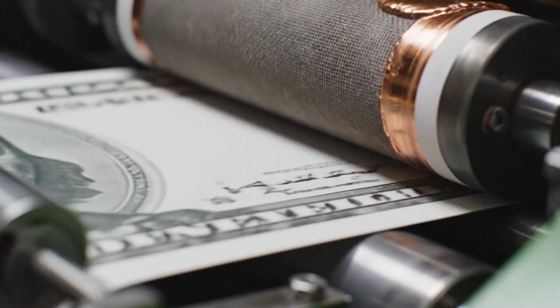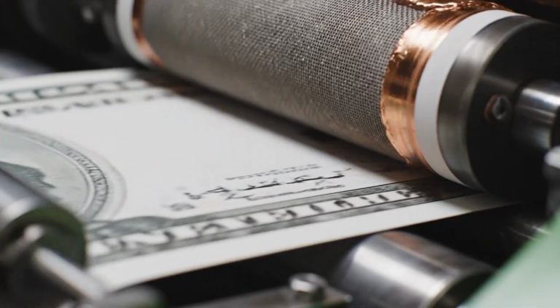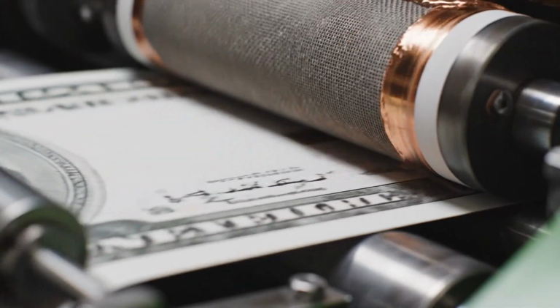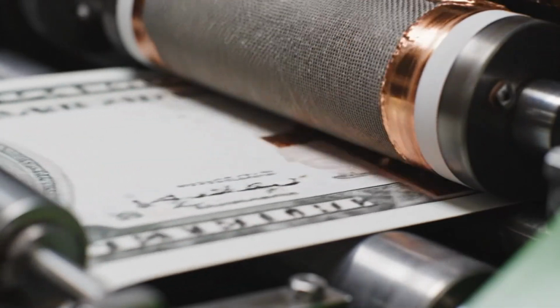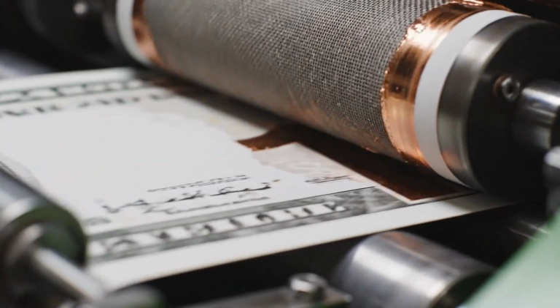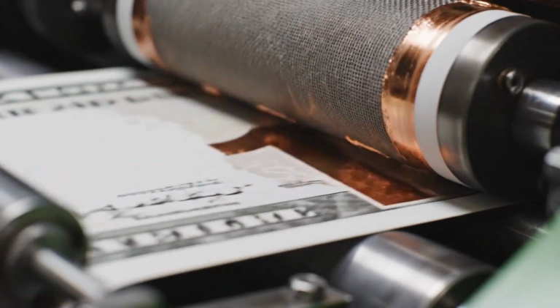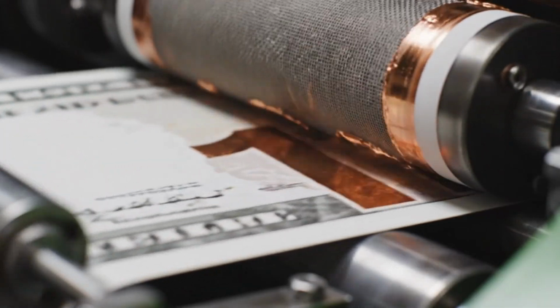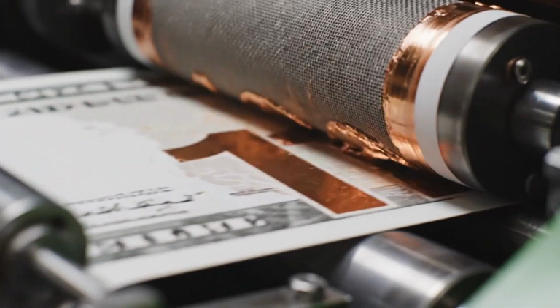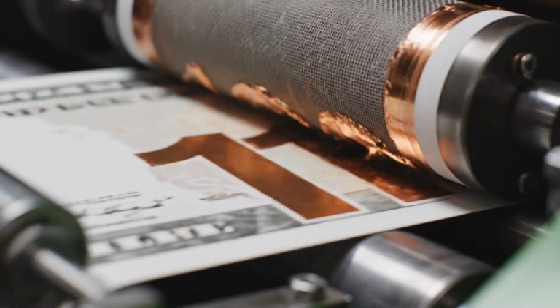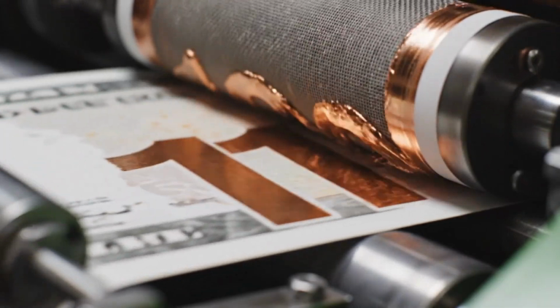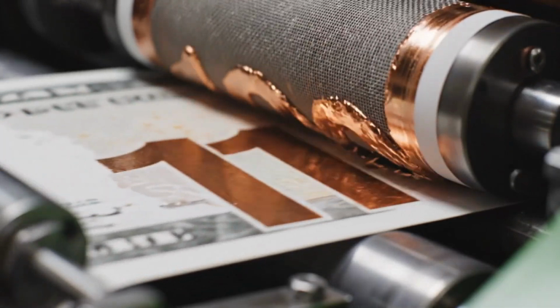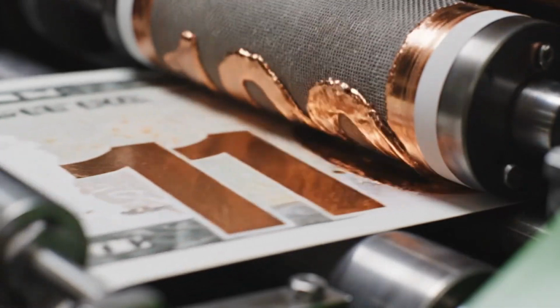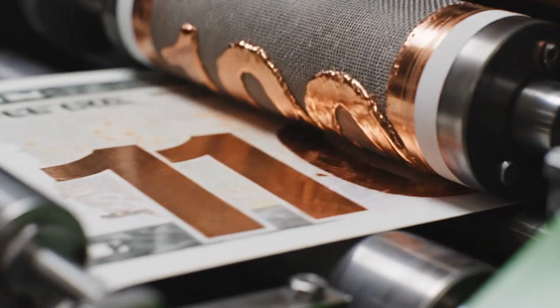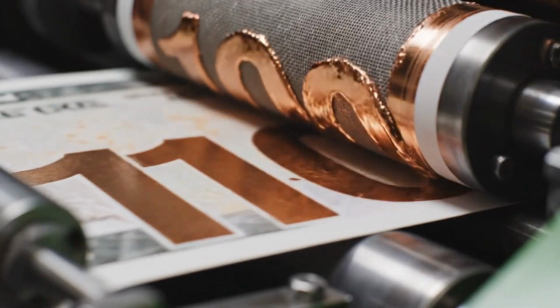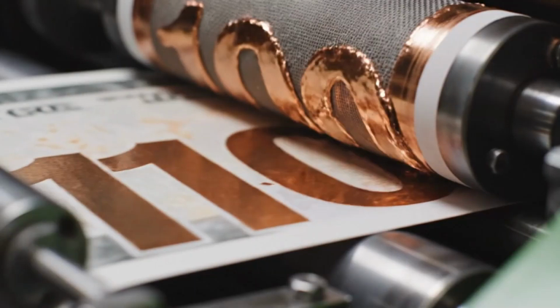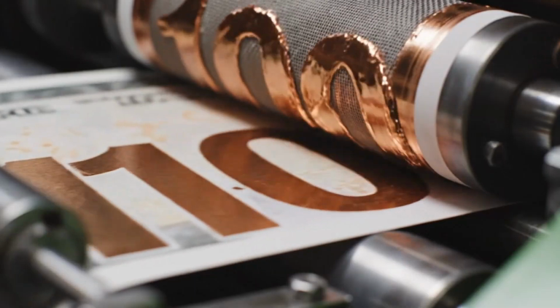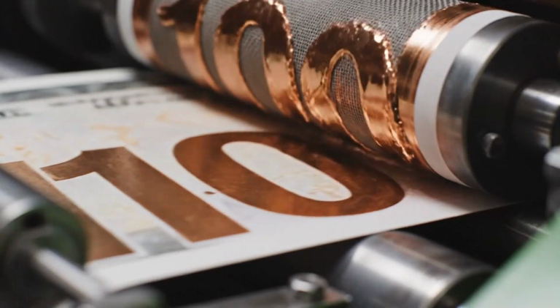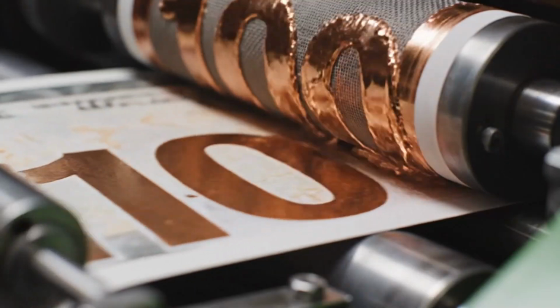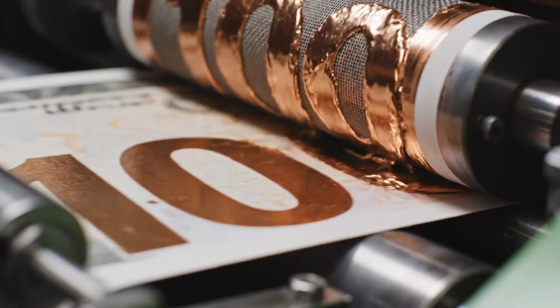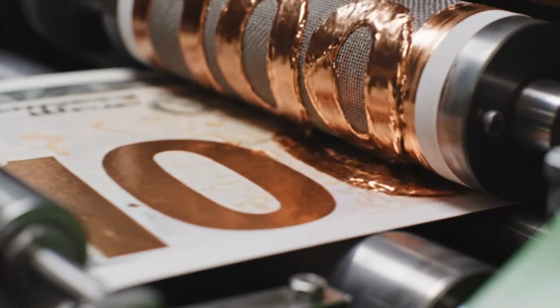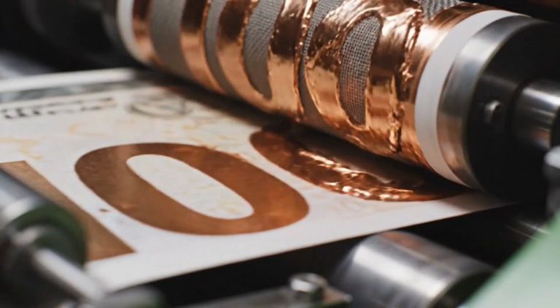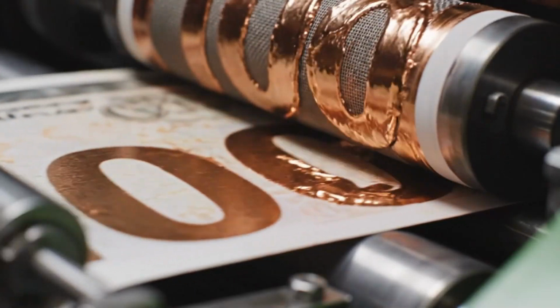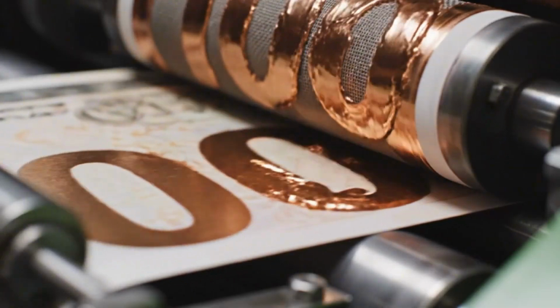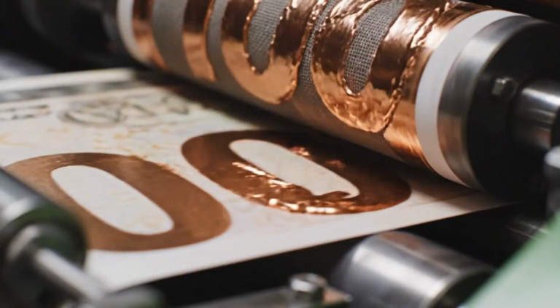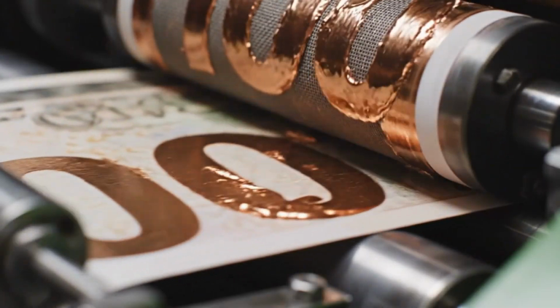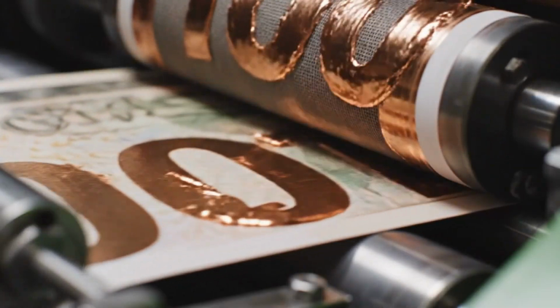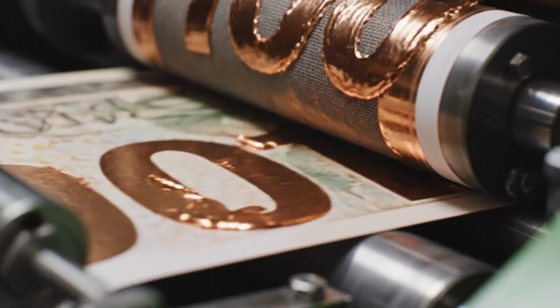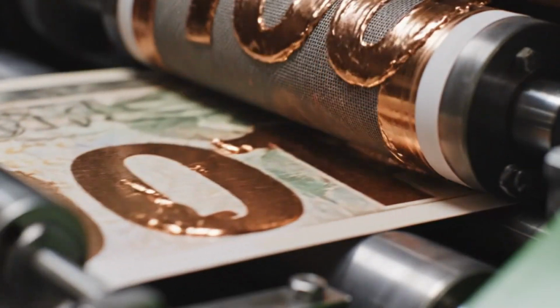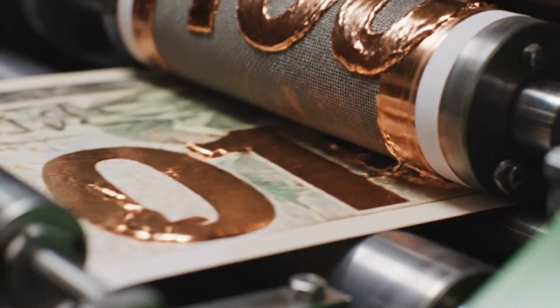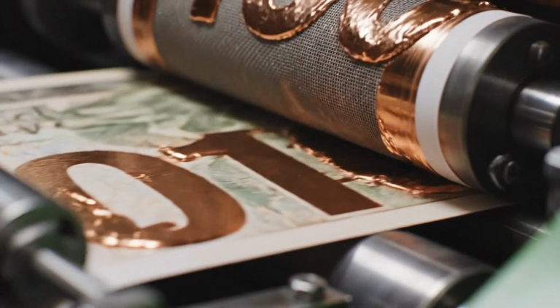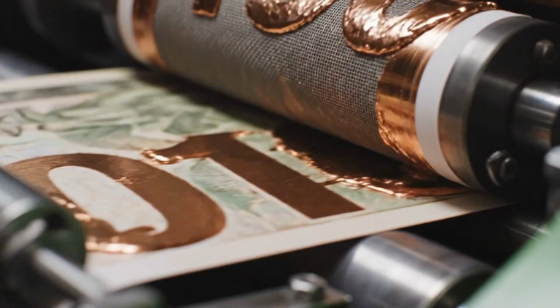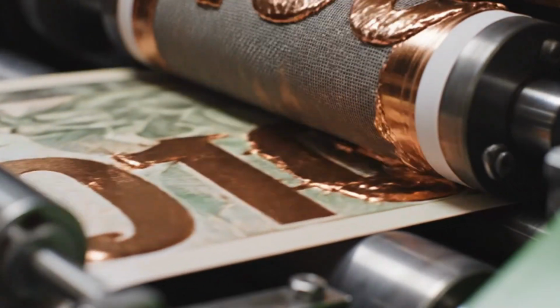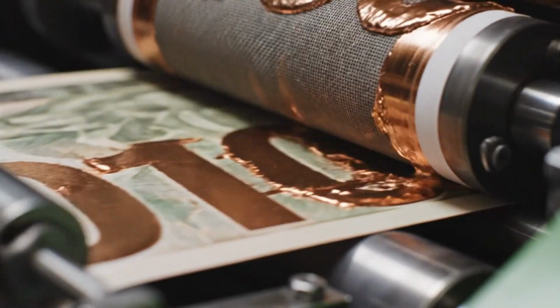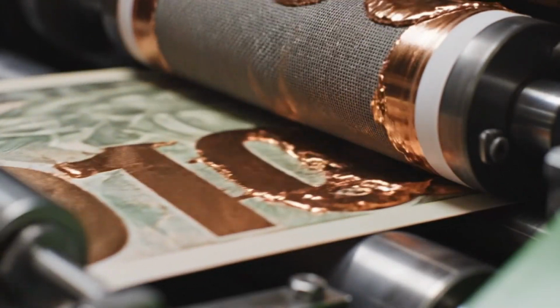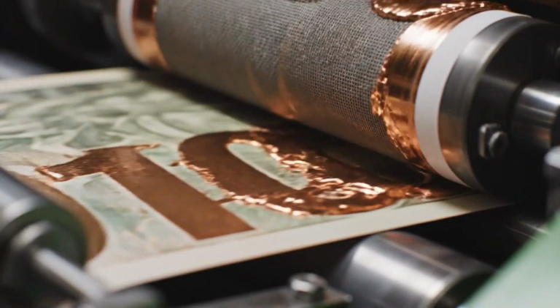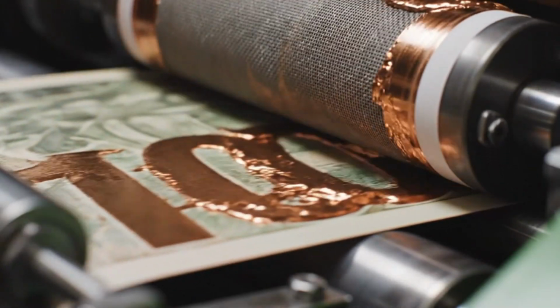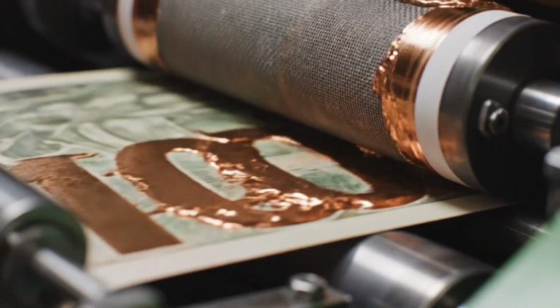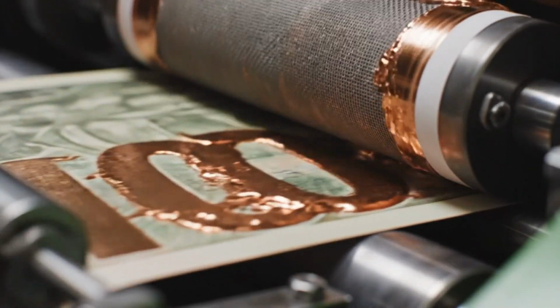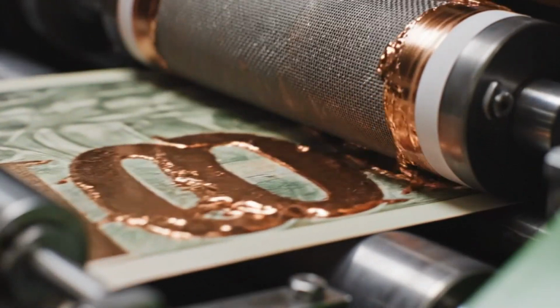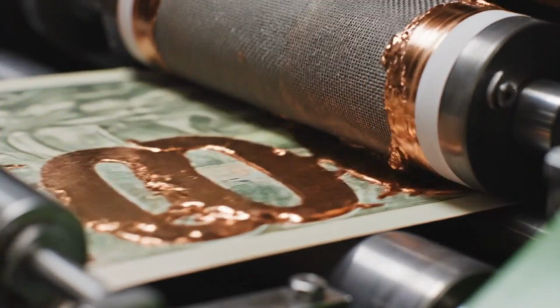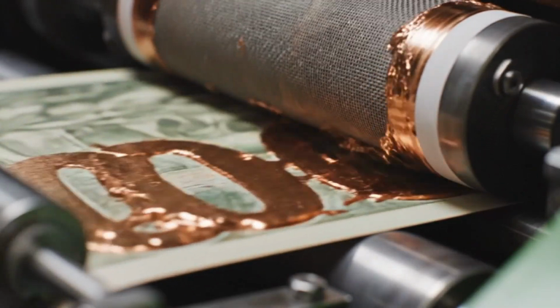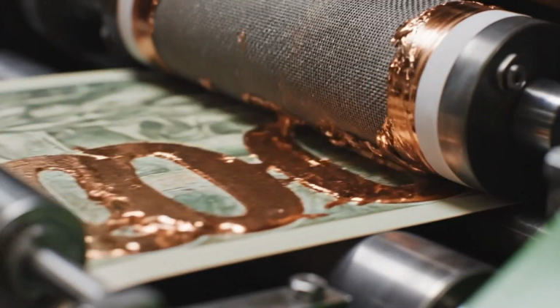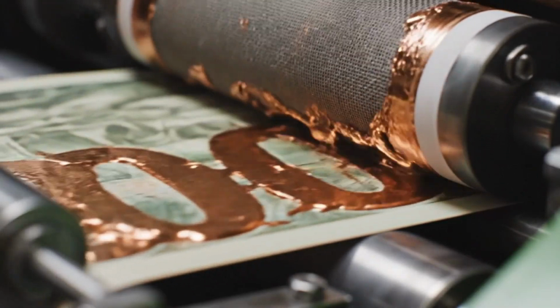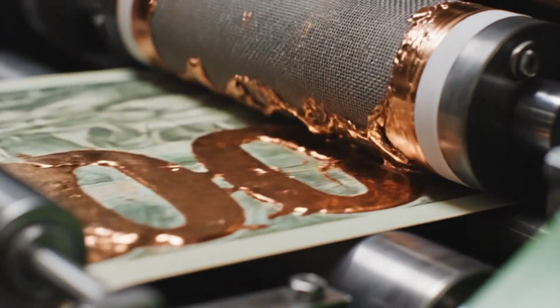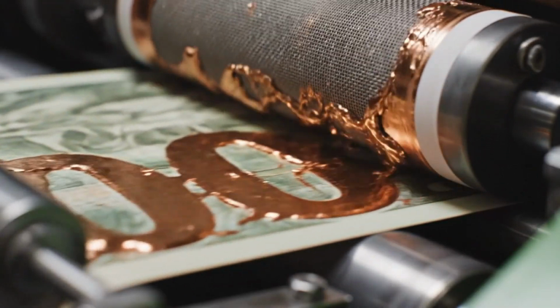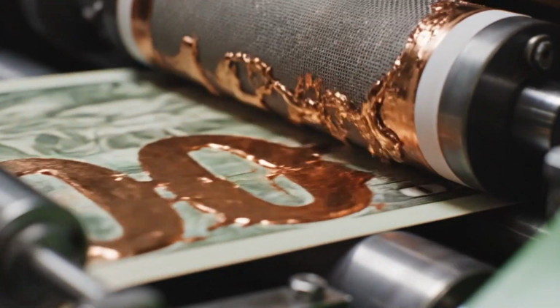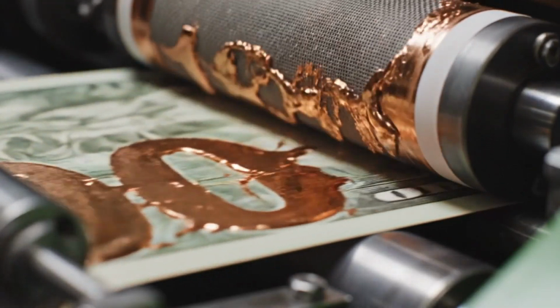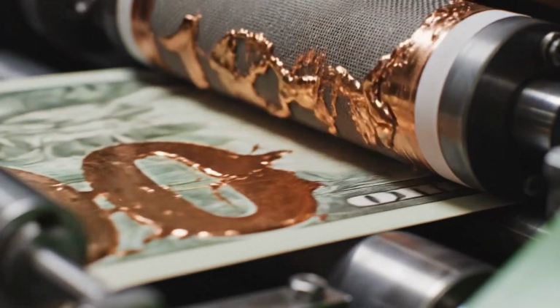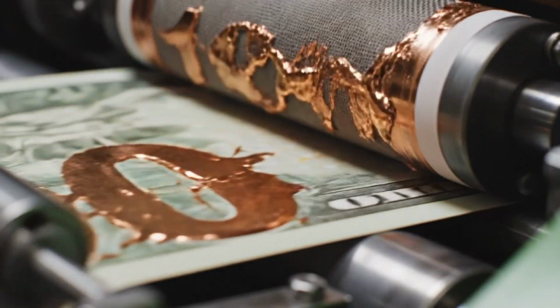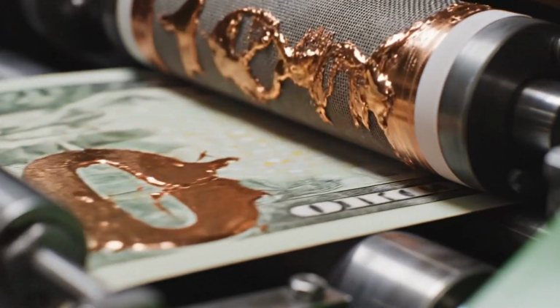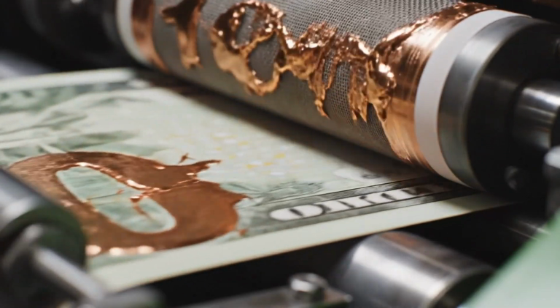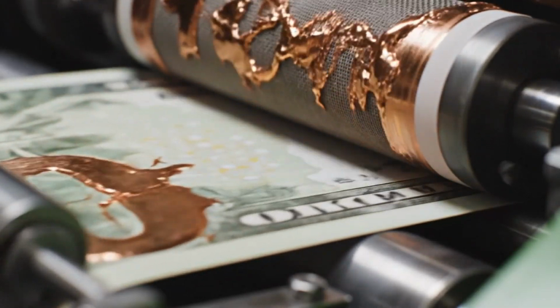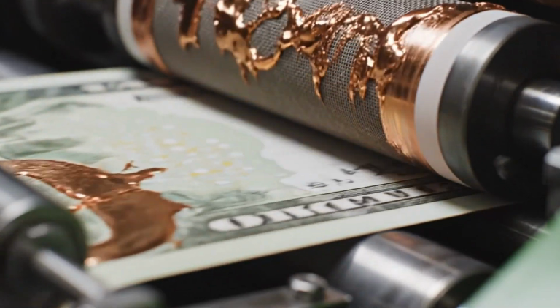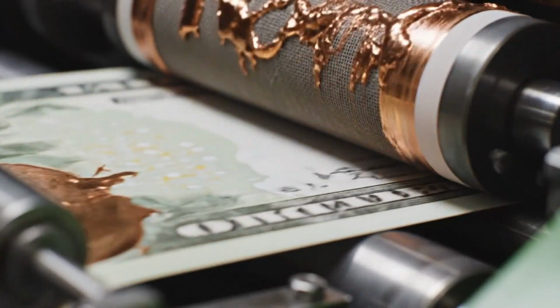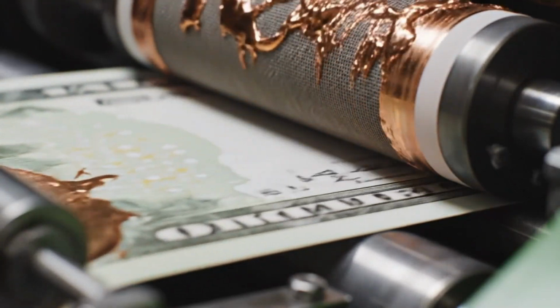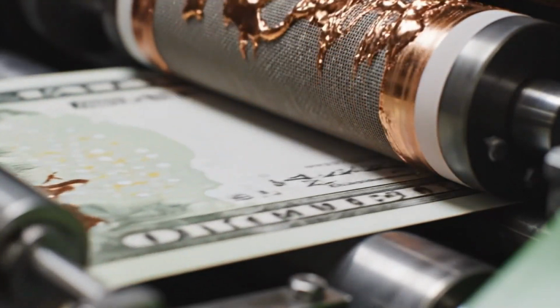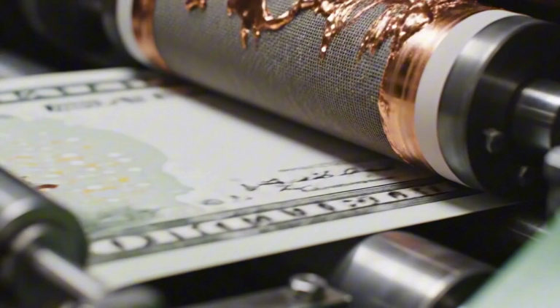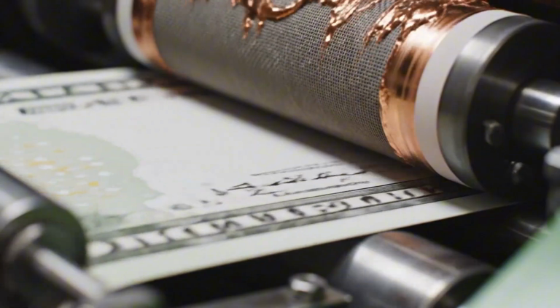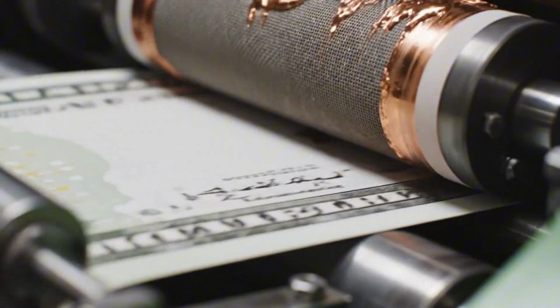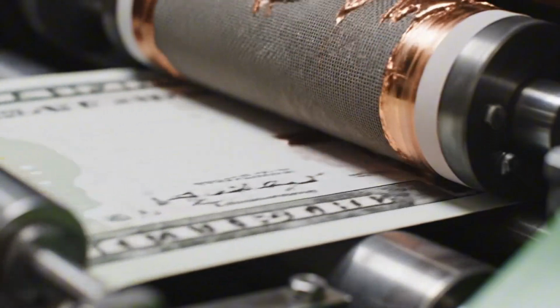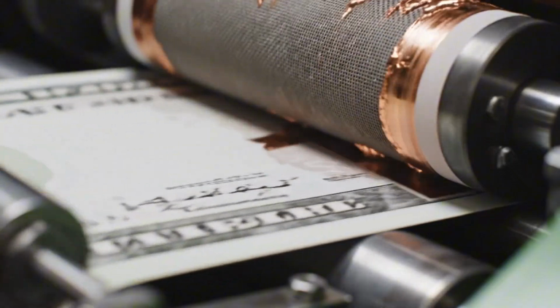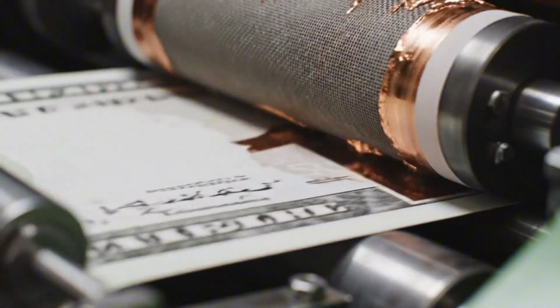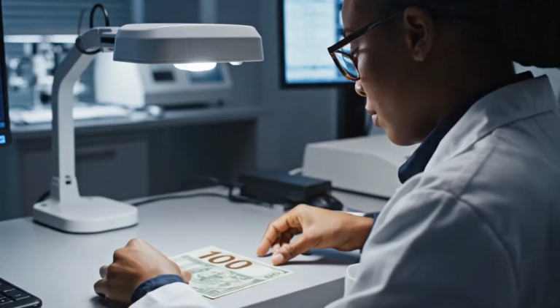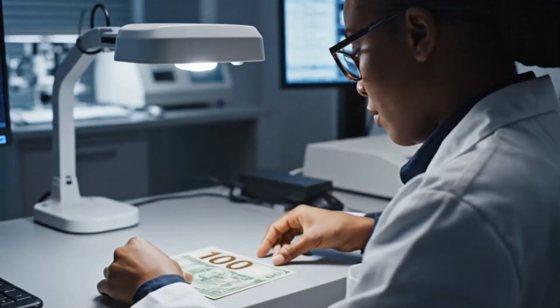The sheets move to a modern rotary screen press, designed specifically to apply the advanced color-shifting security inks.